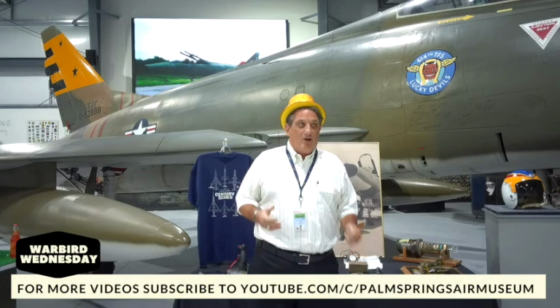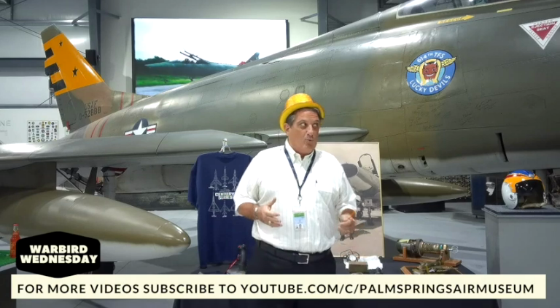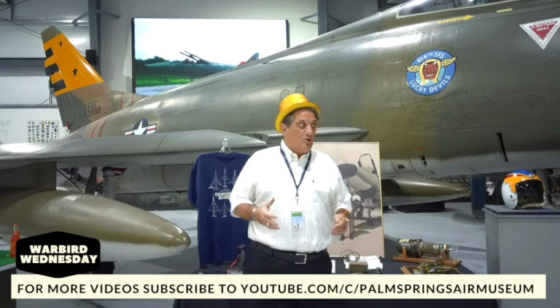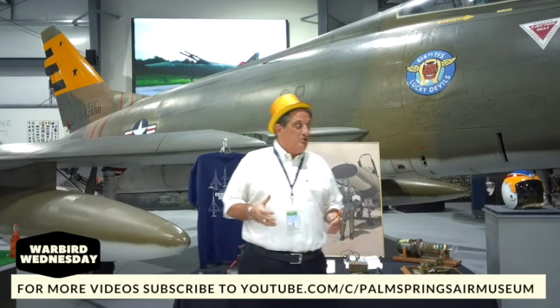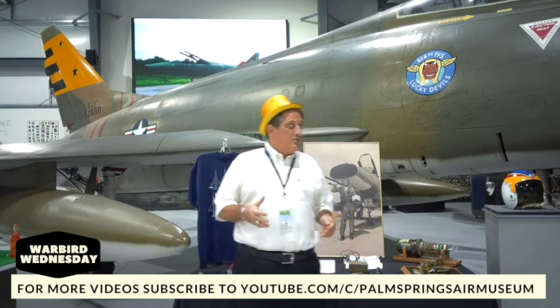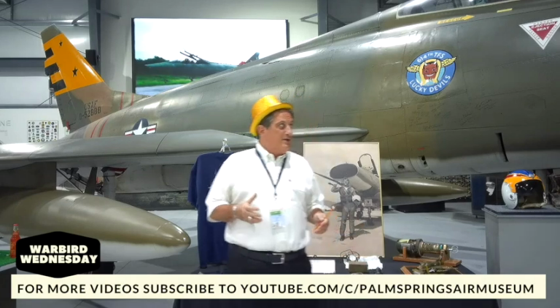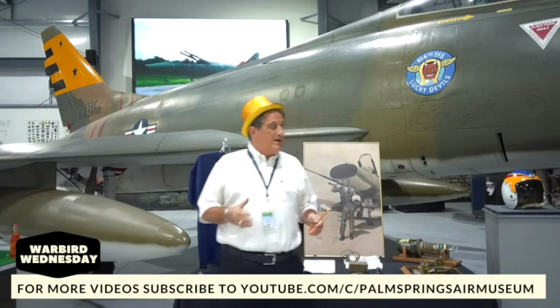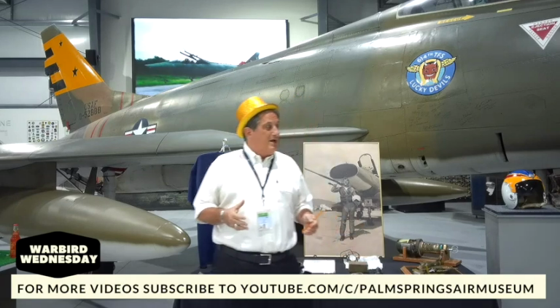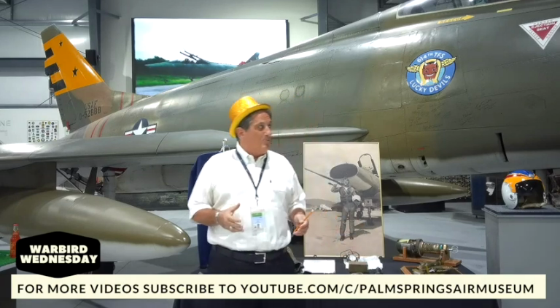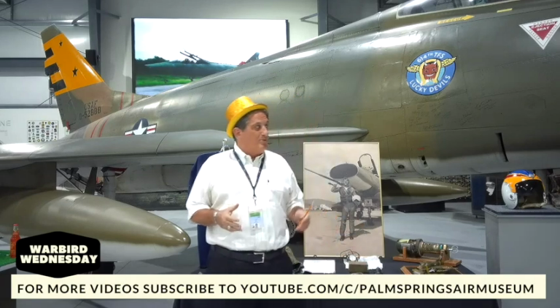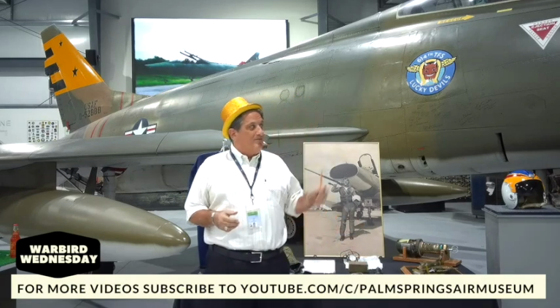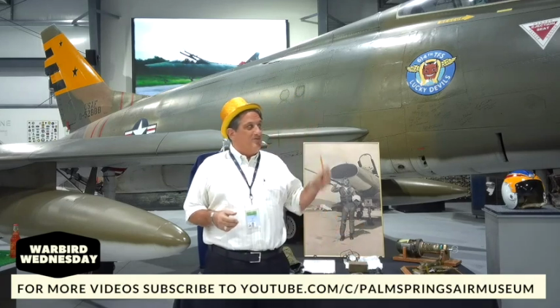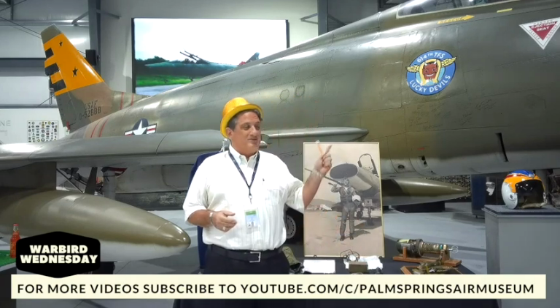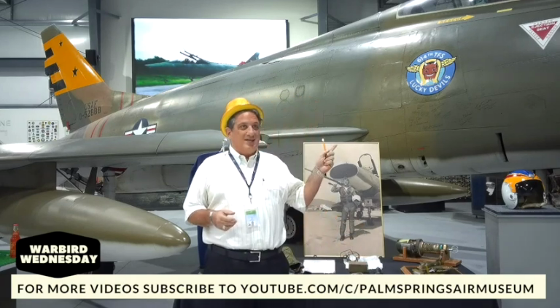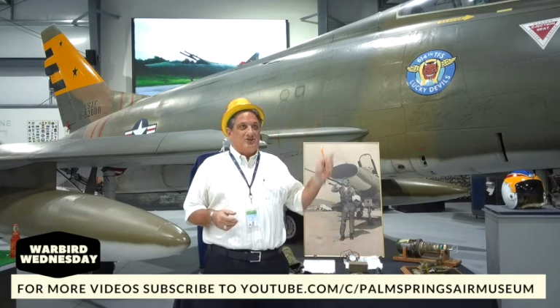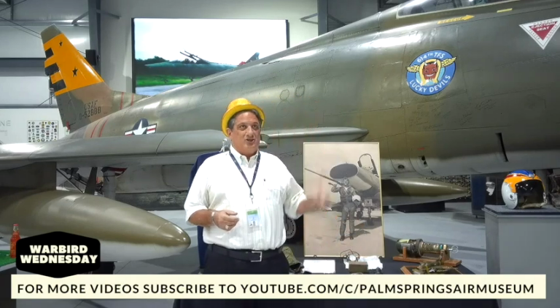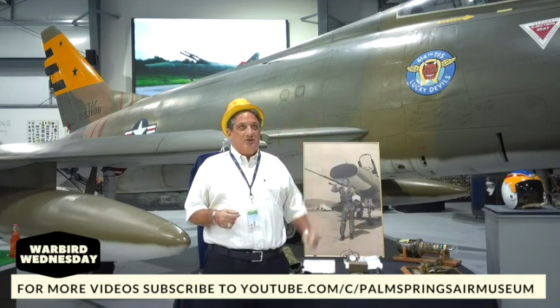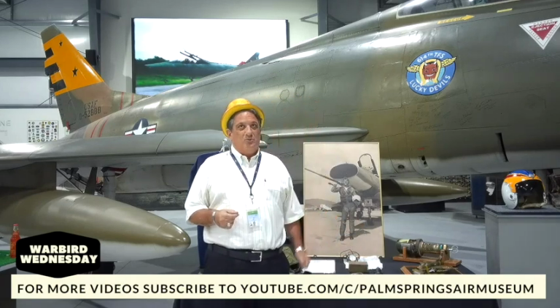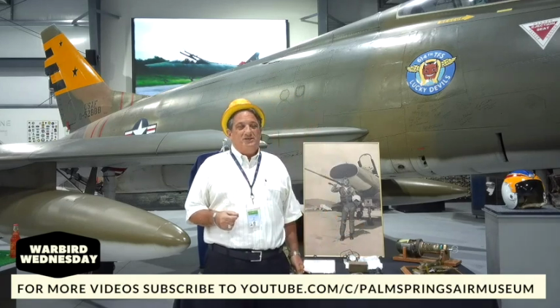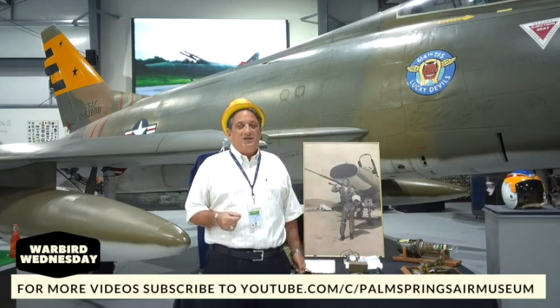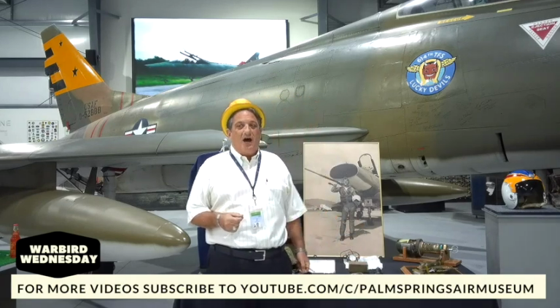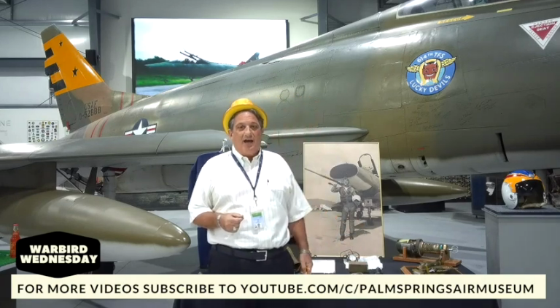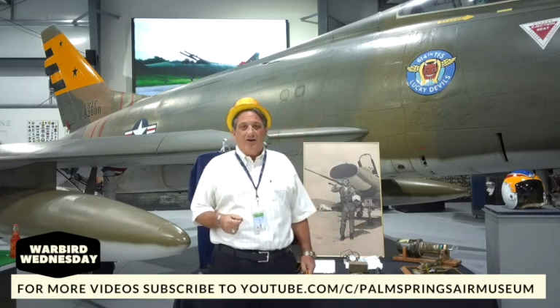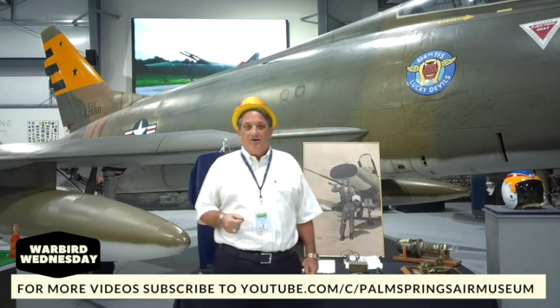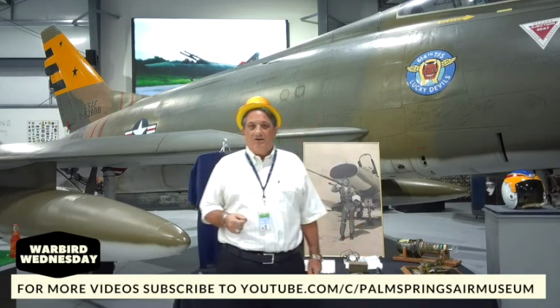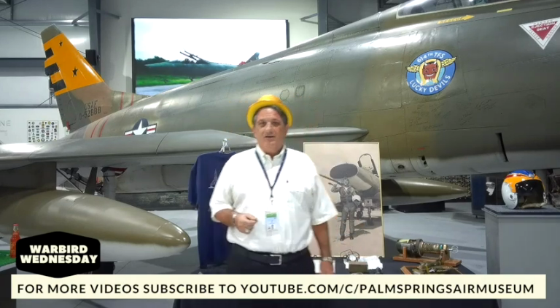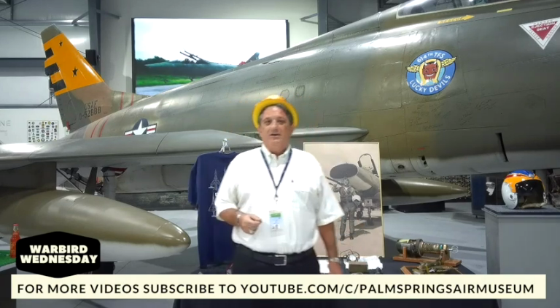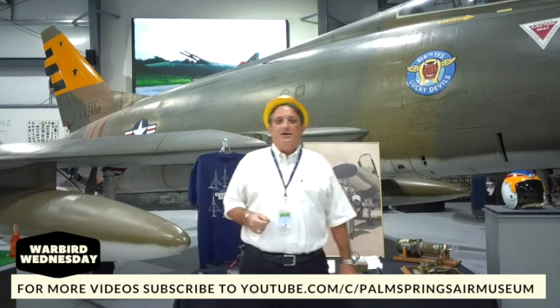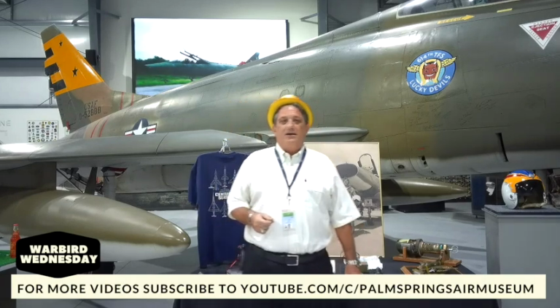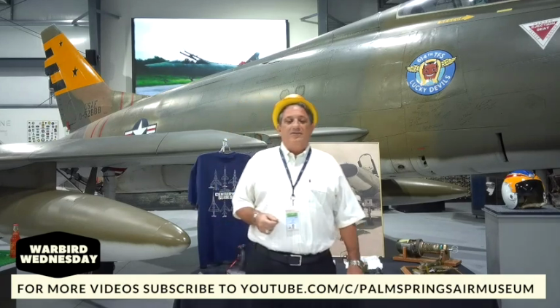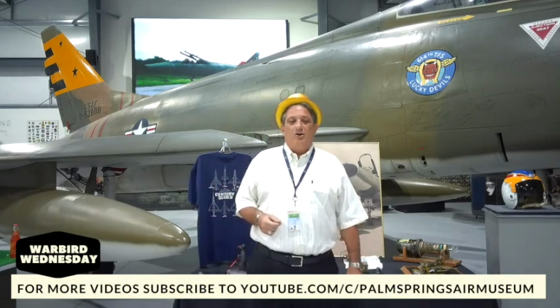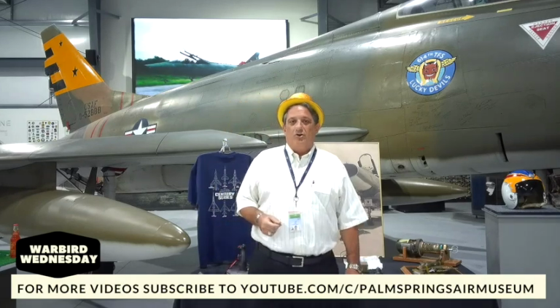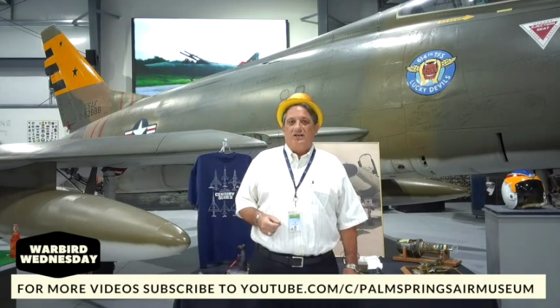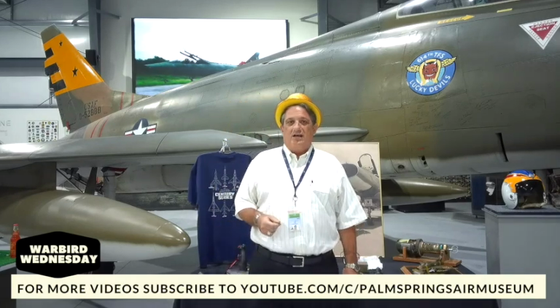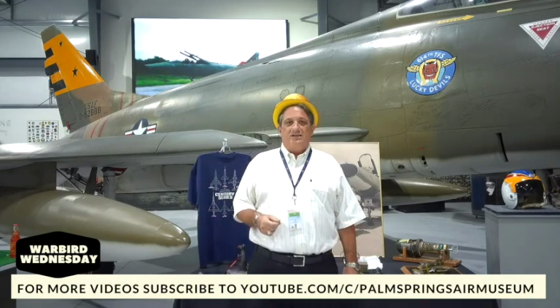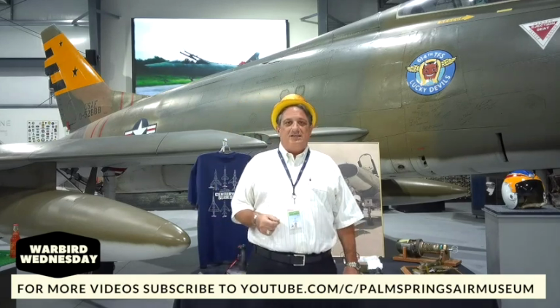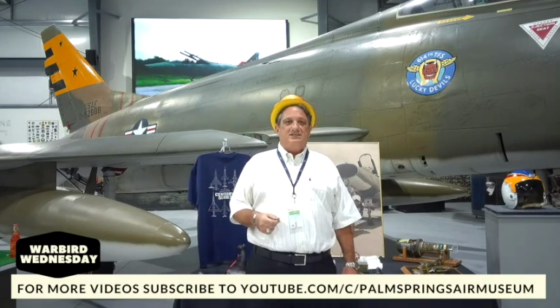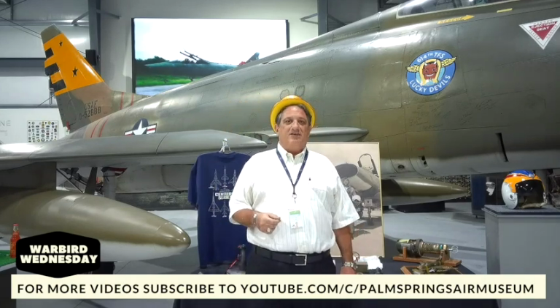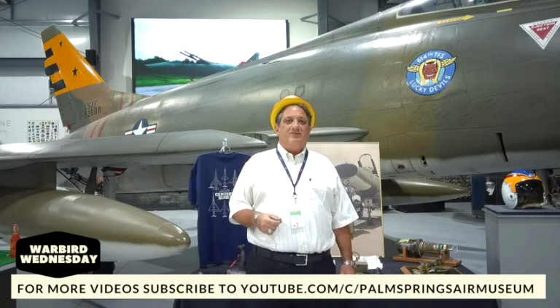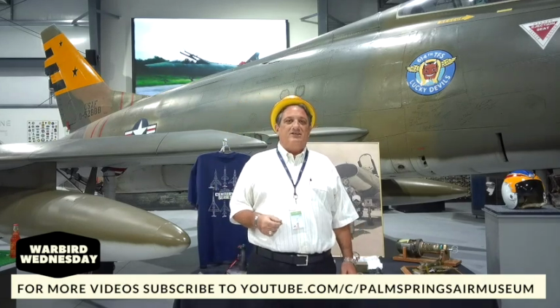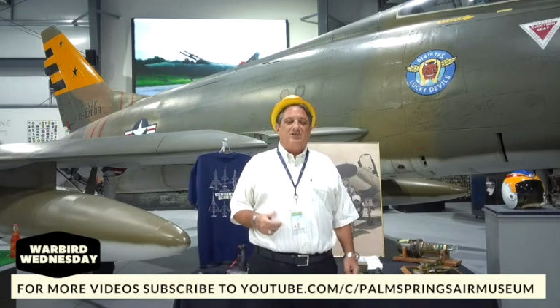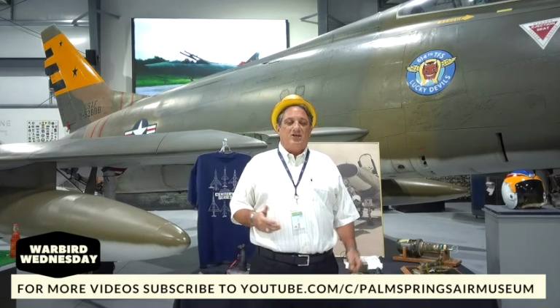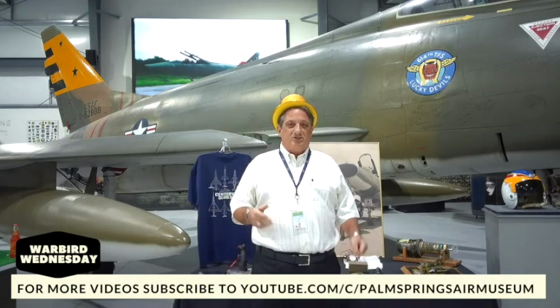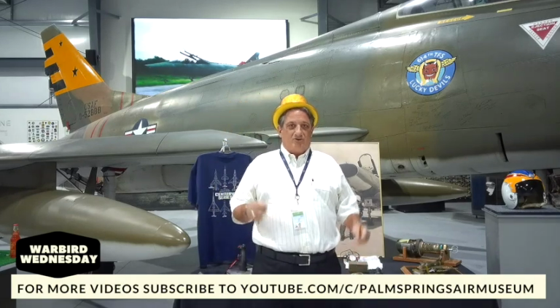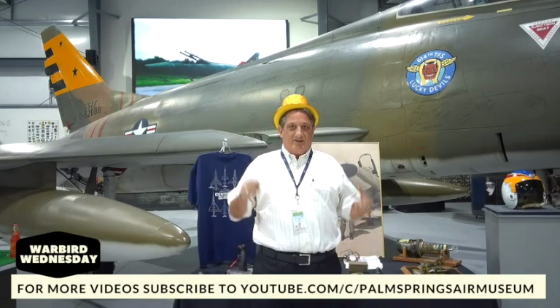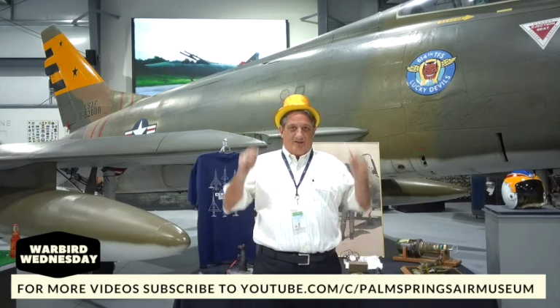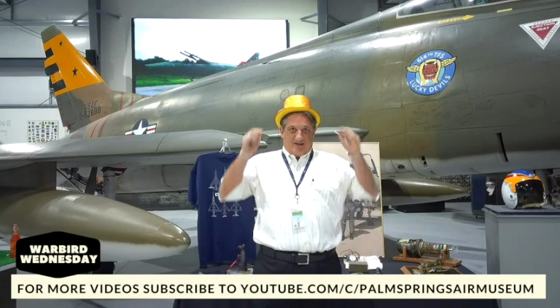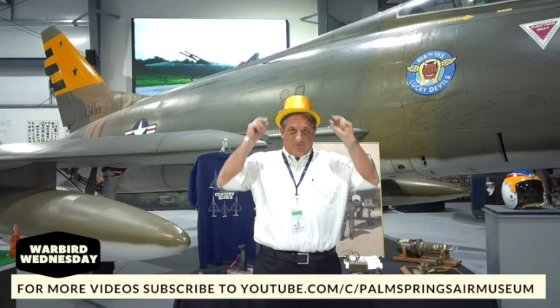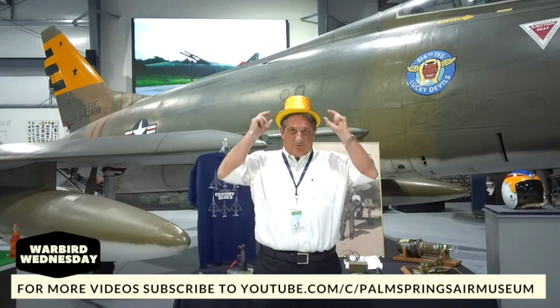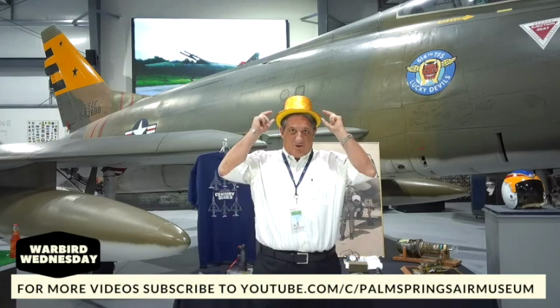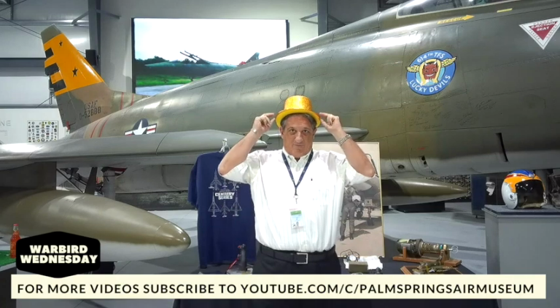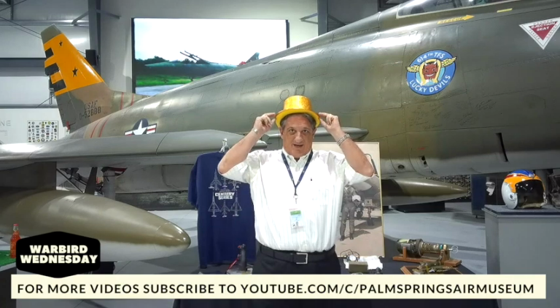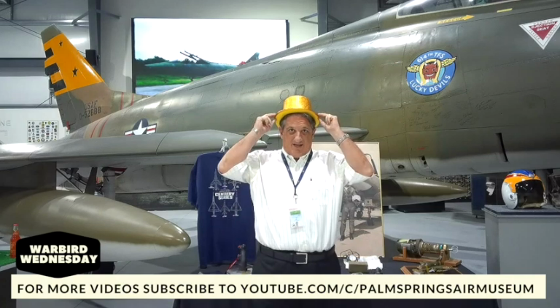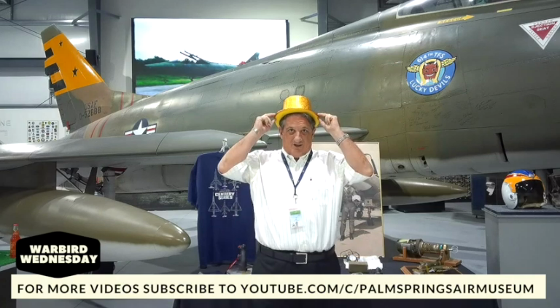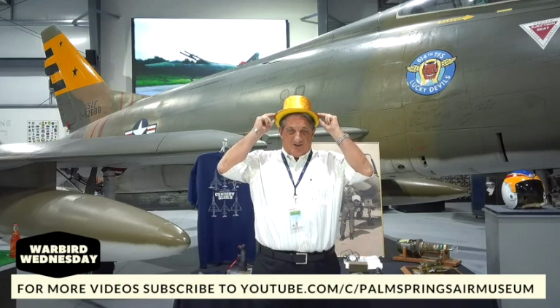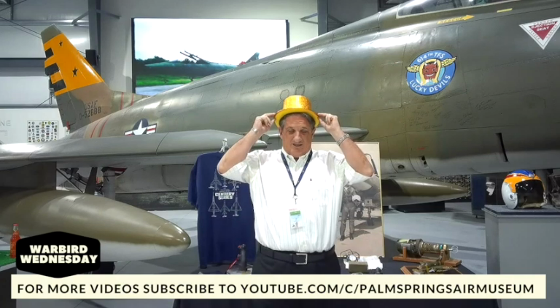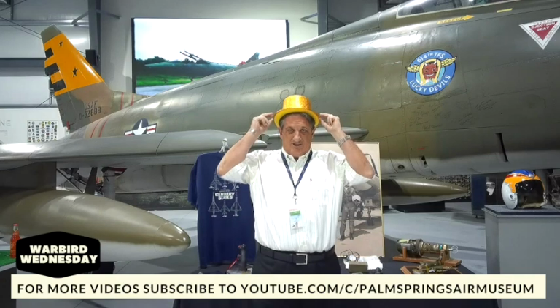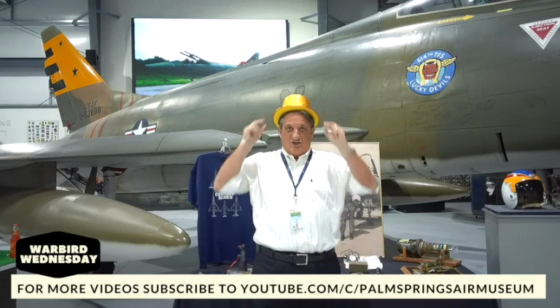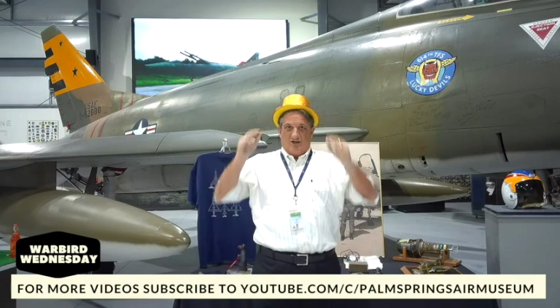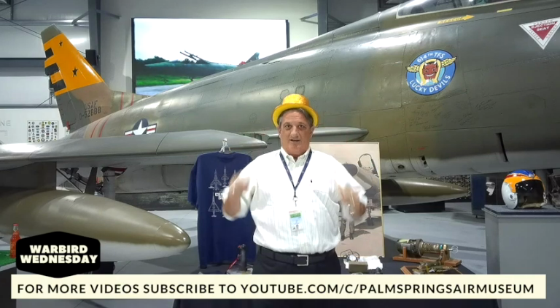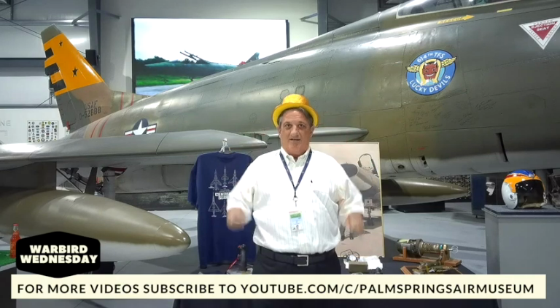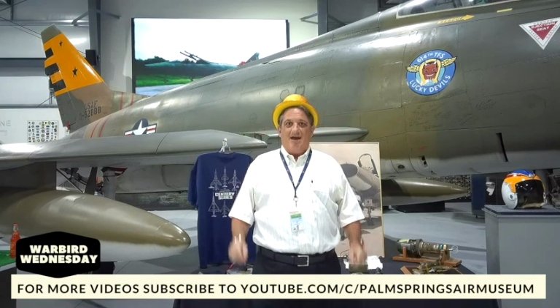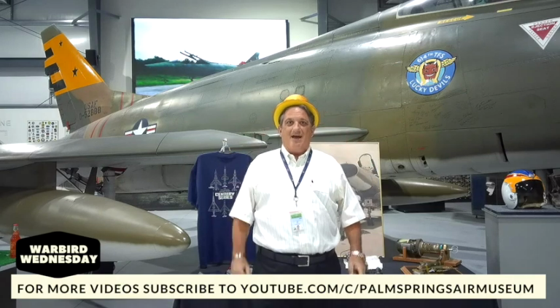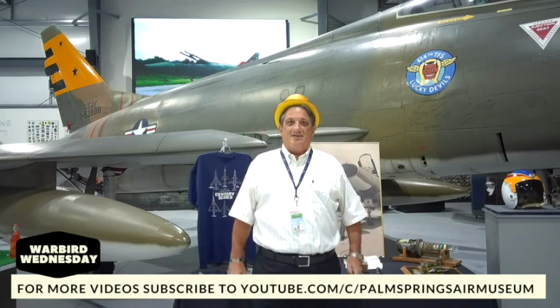We're doing an airplane that was actually retired in the early 1970s, so I thought I would wear my Elton John hat.